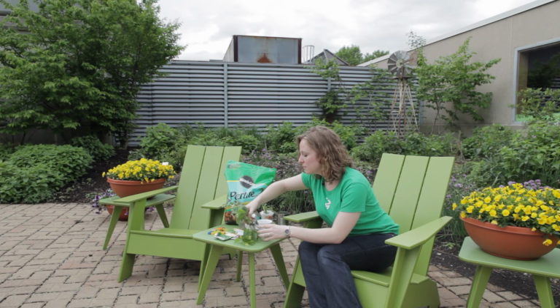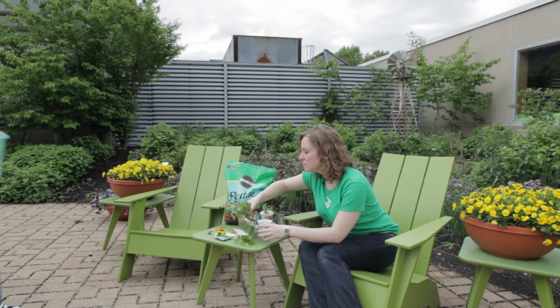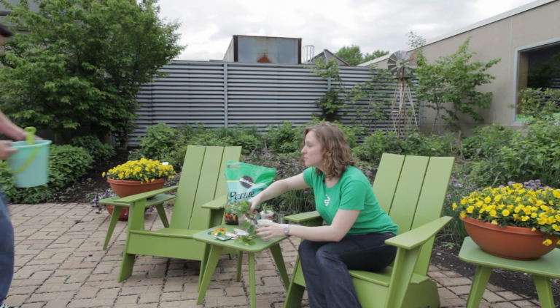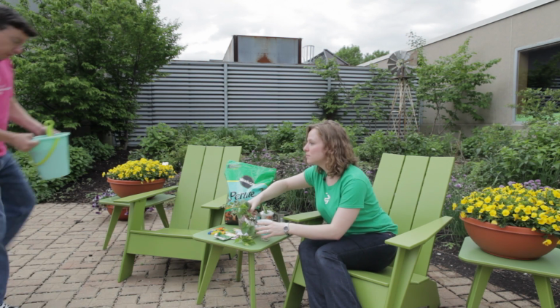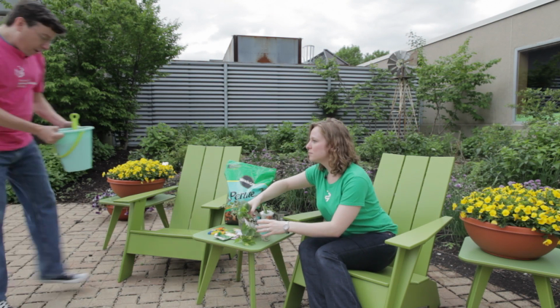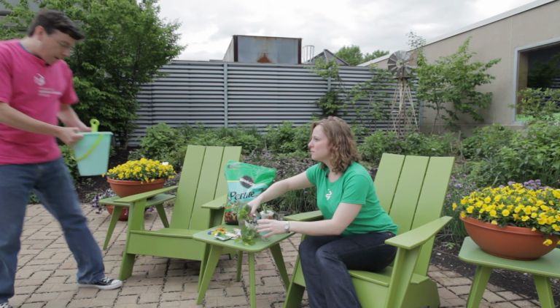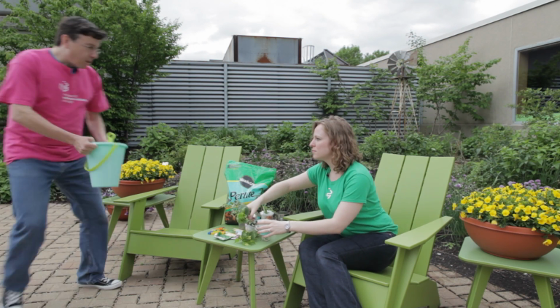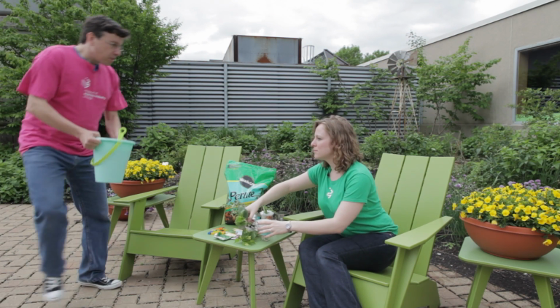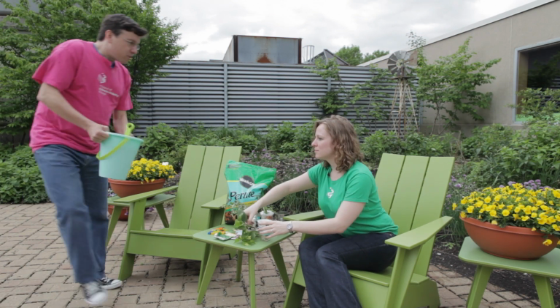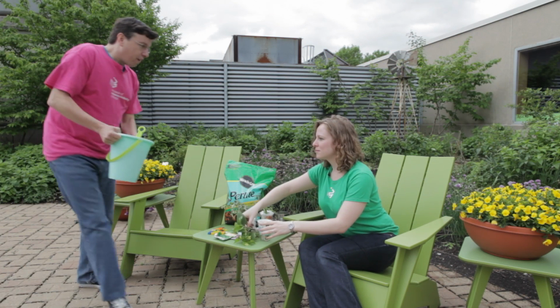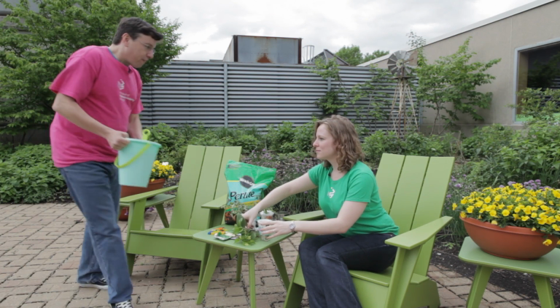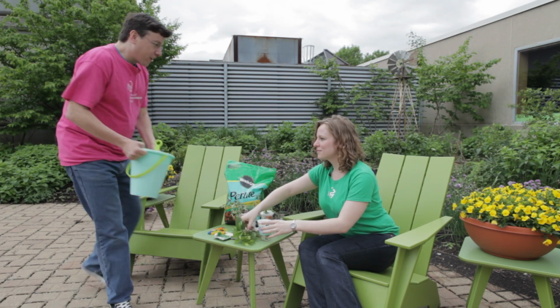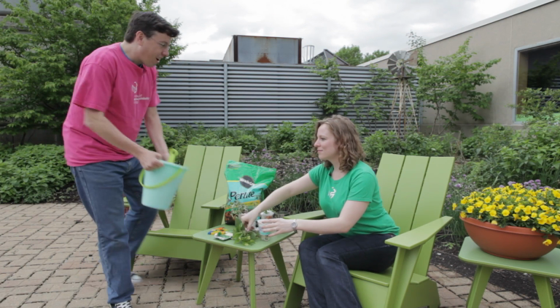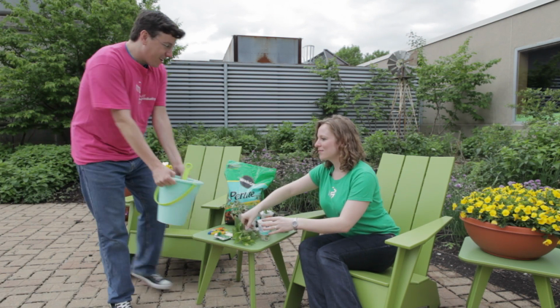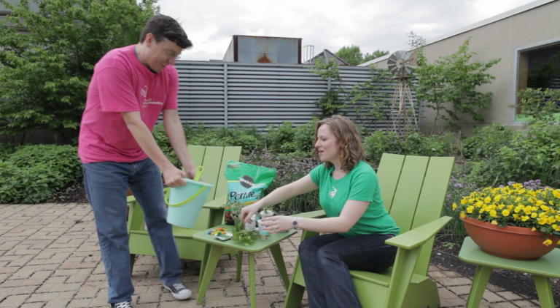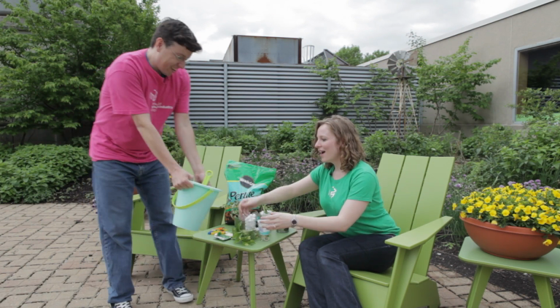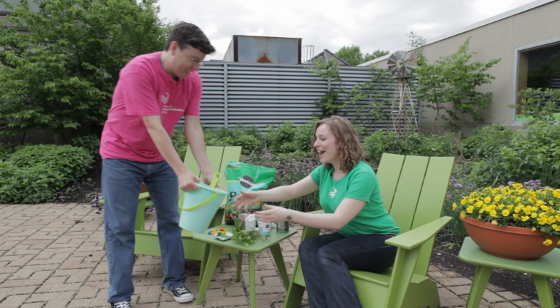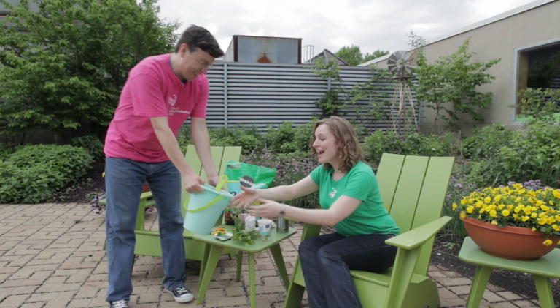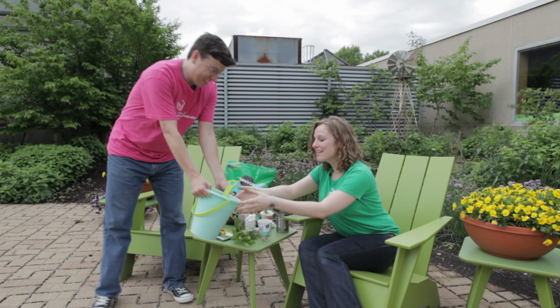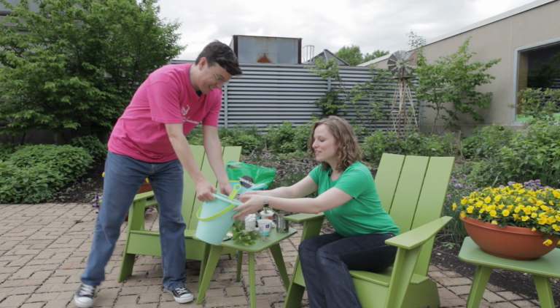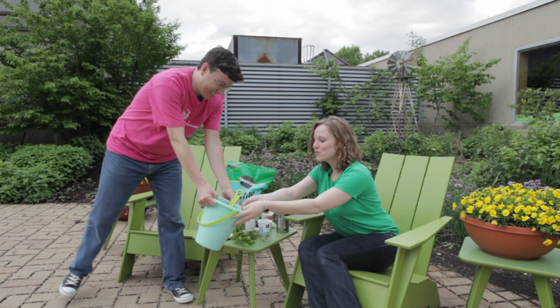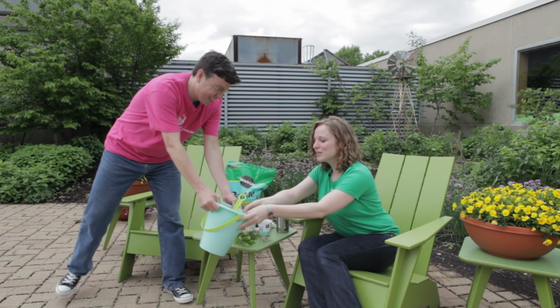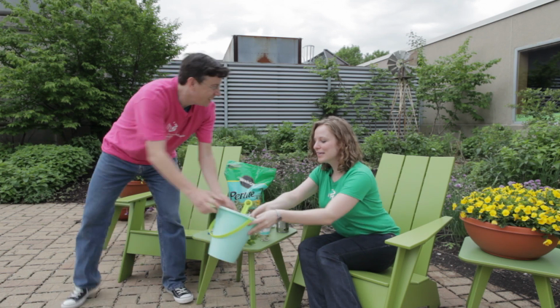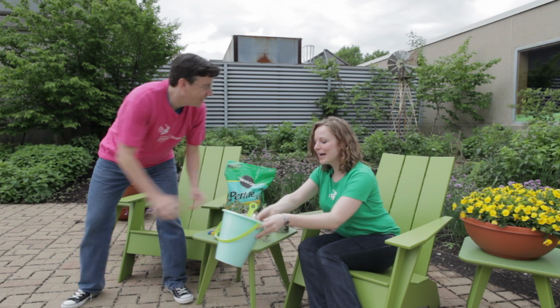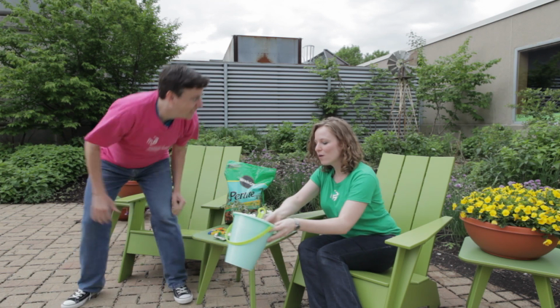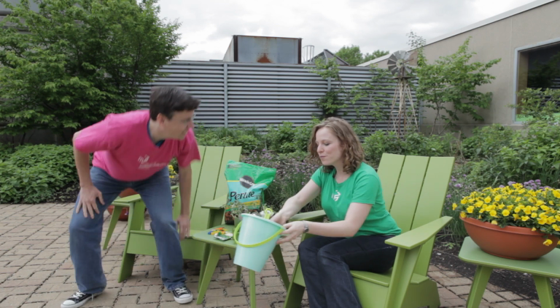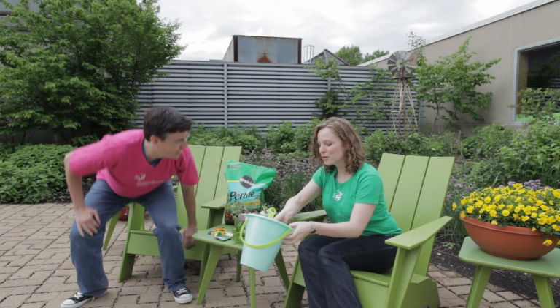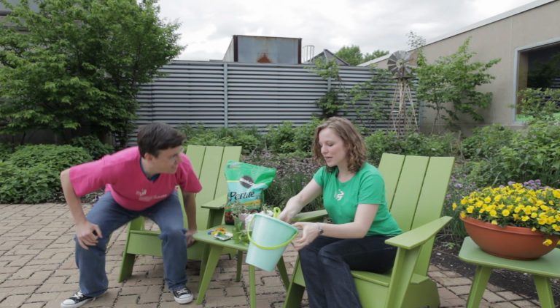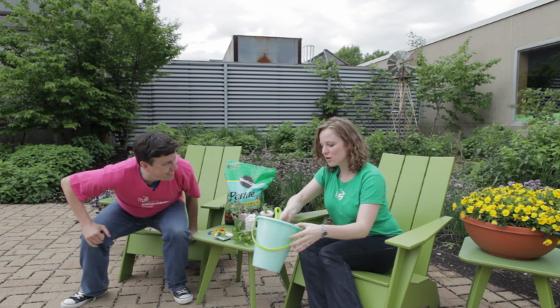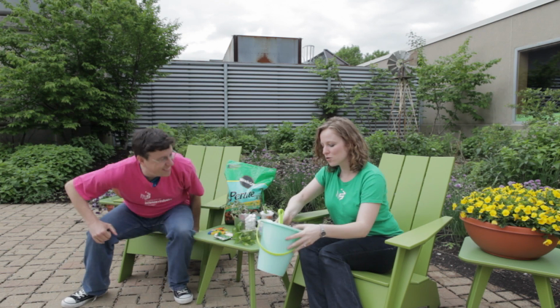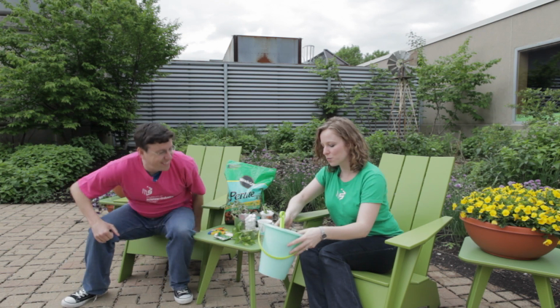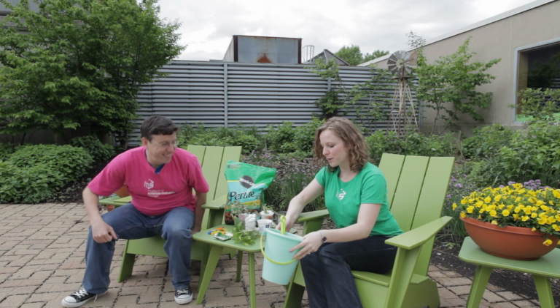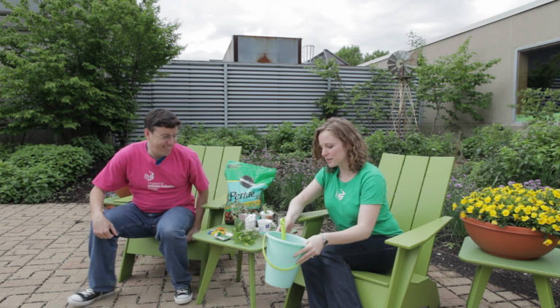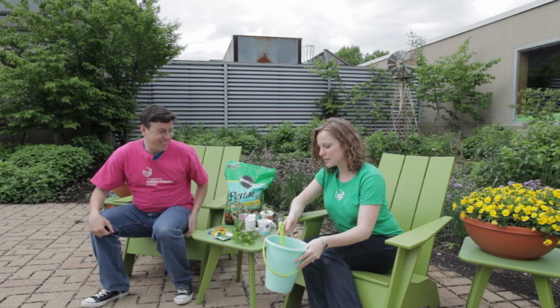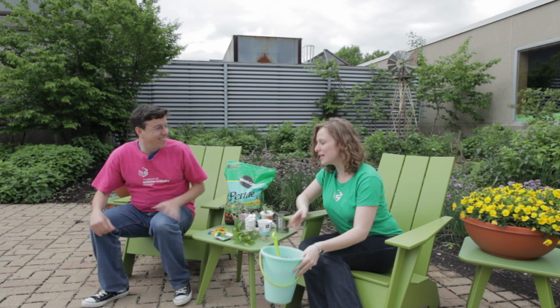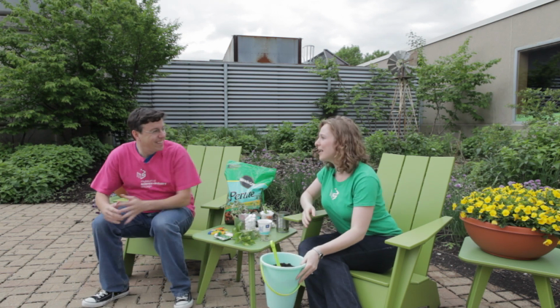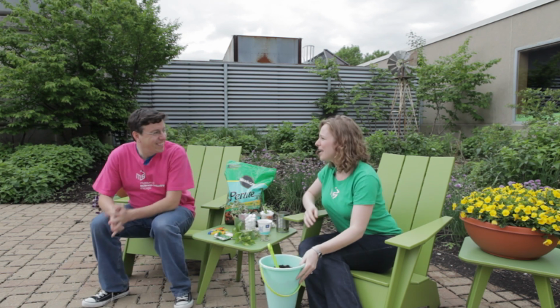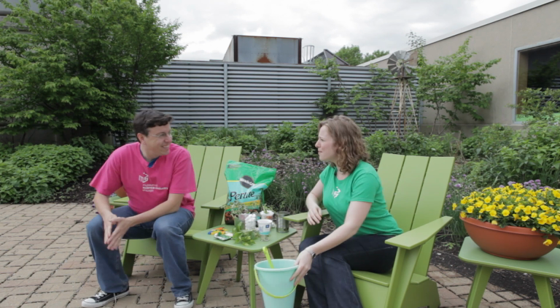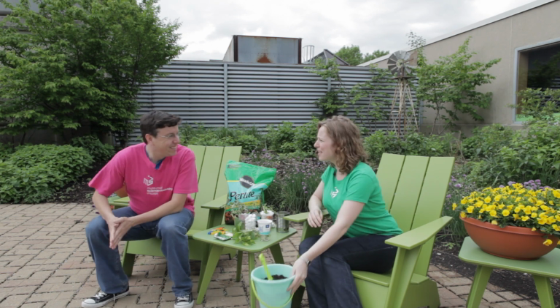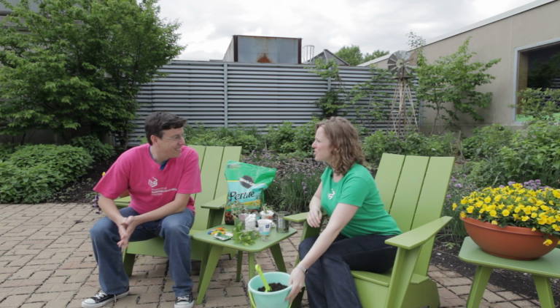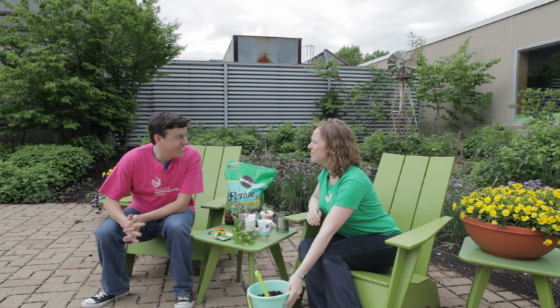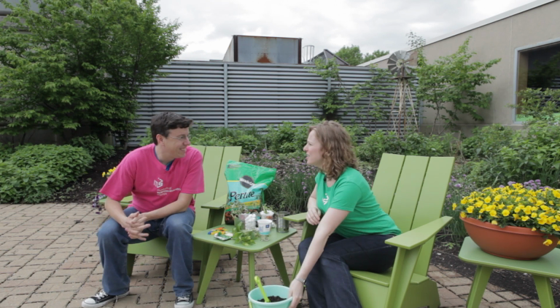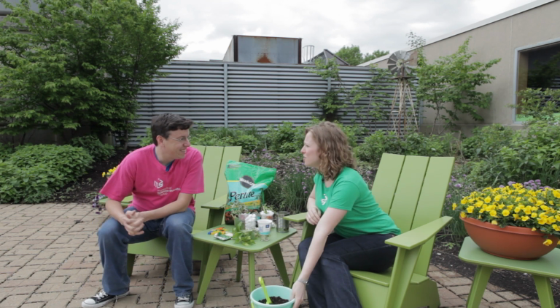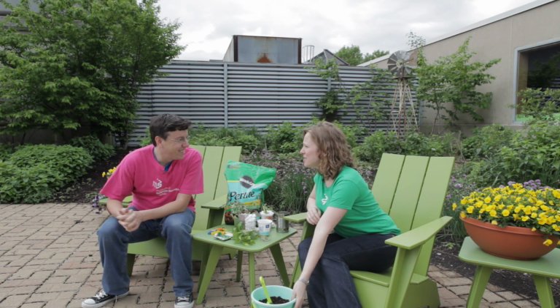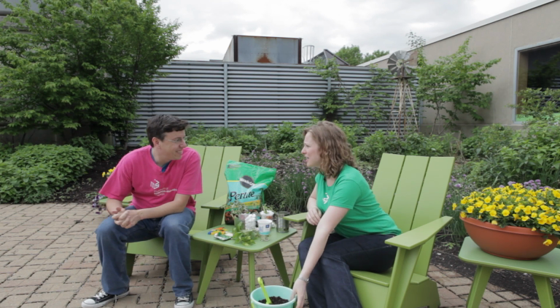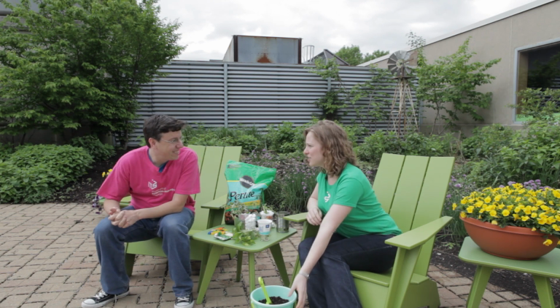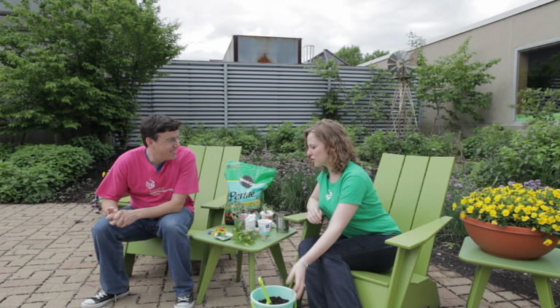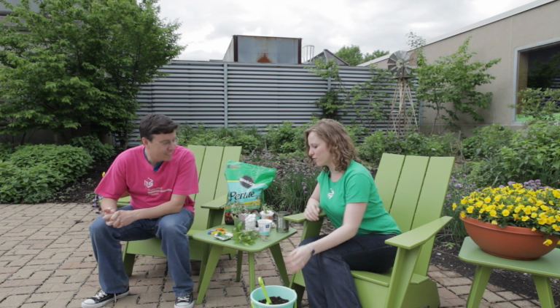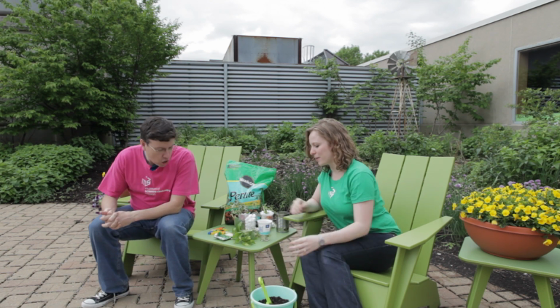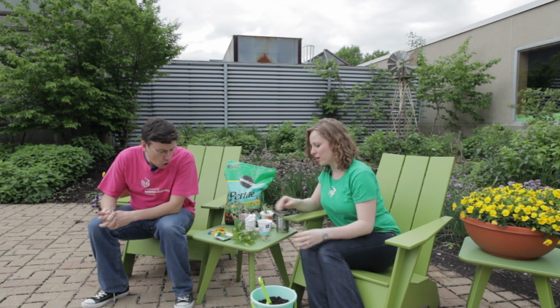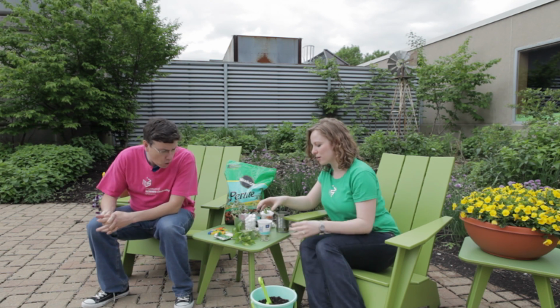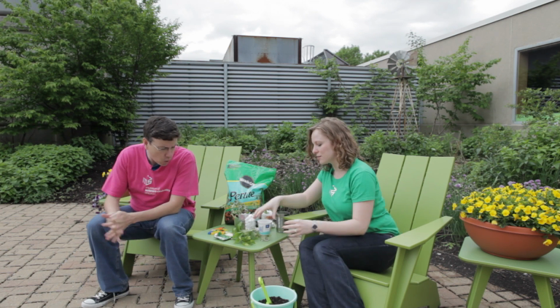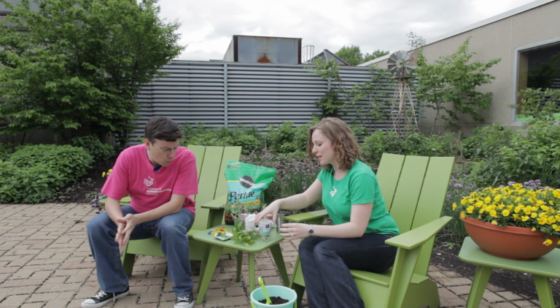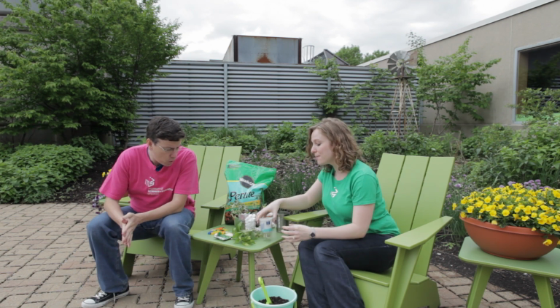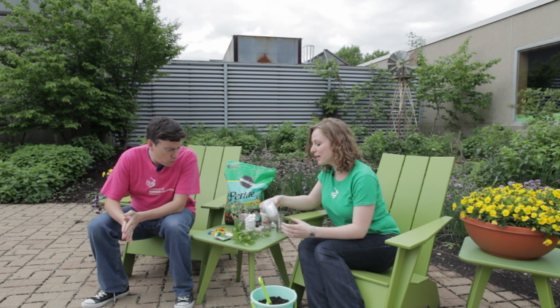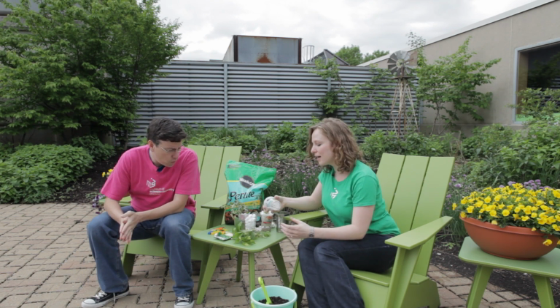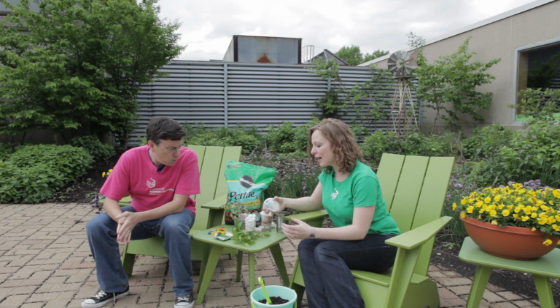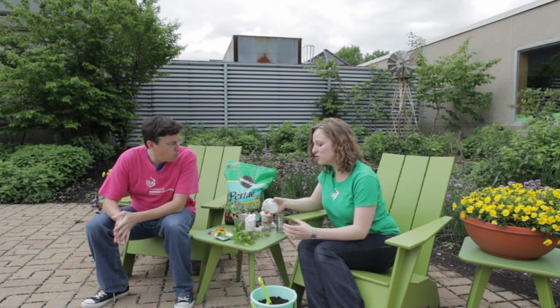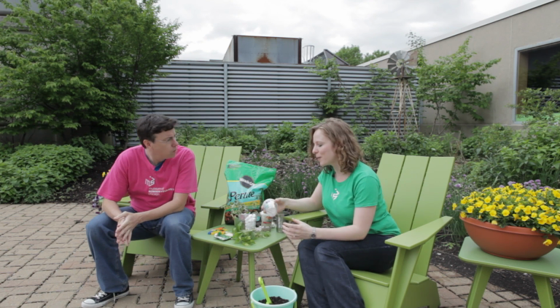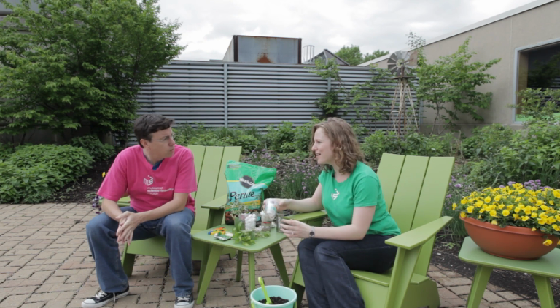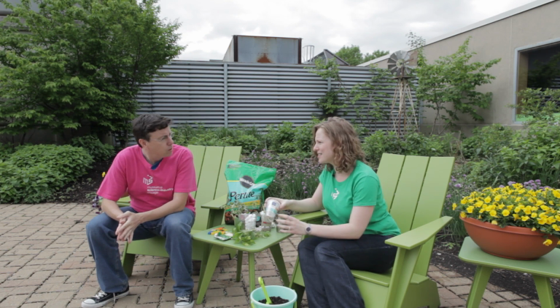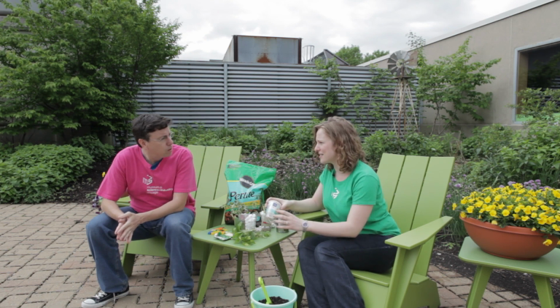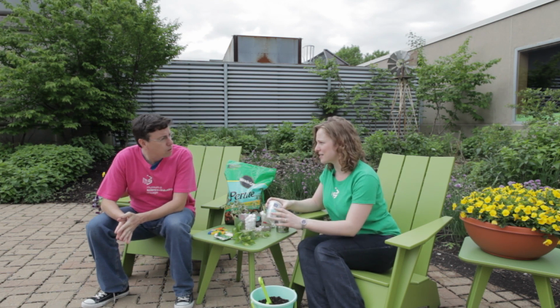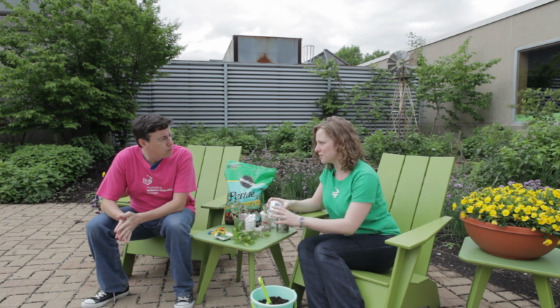Hey, Lauren, I brought some dirt for your garden. Hey, that's really helpful, thank you. But today I'm actually not using any dirt for my gardens. I'm making hydroponic systems.